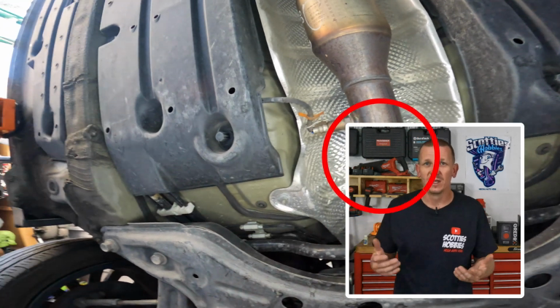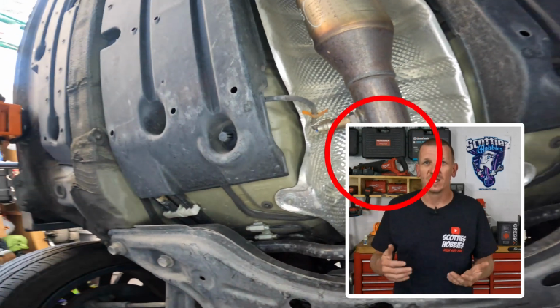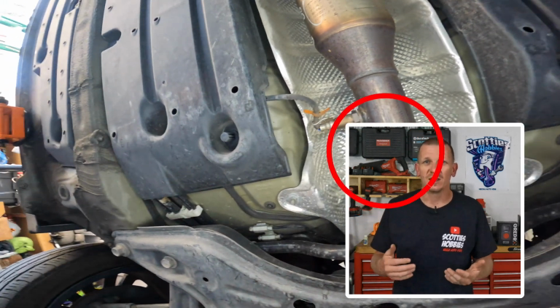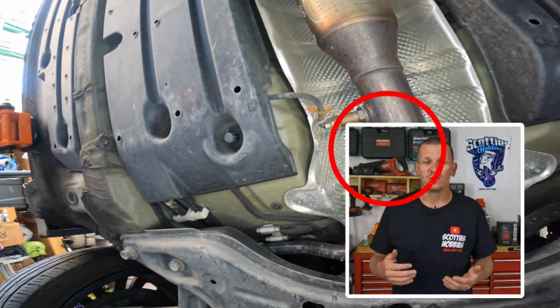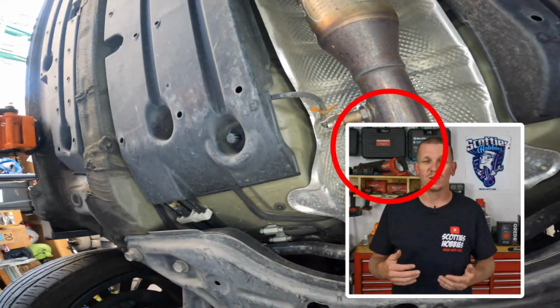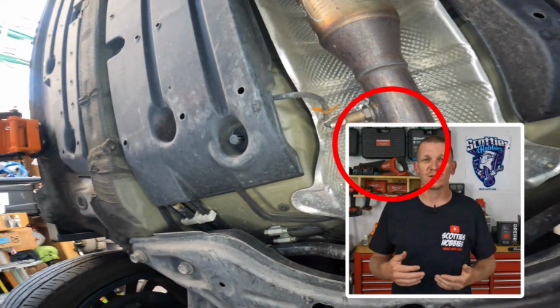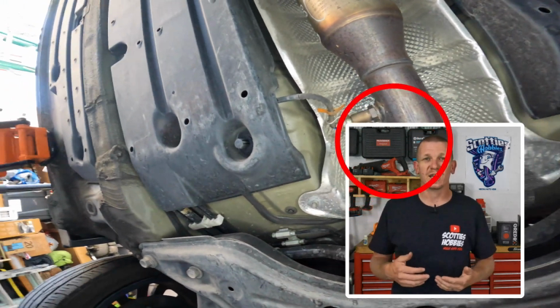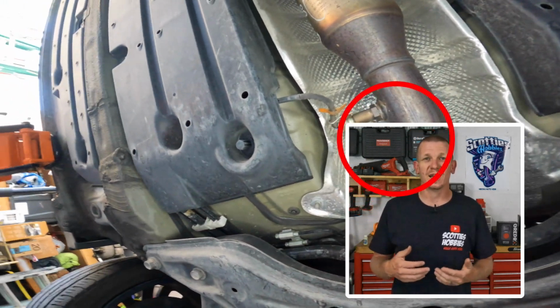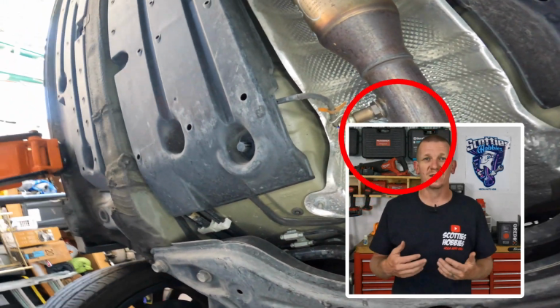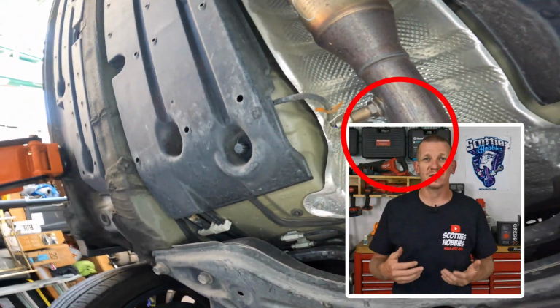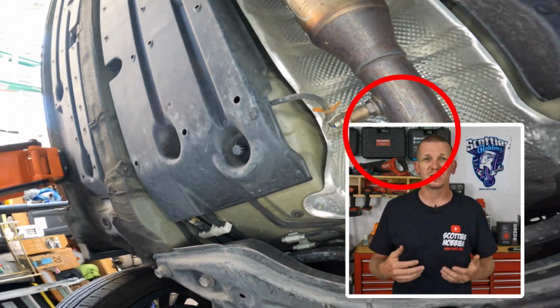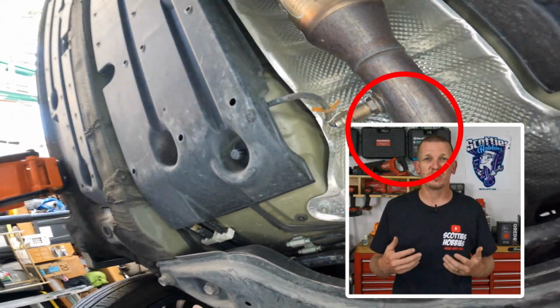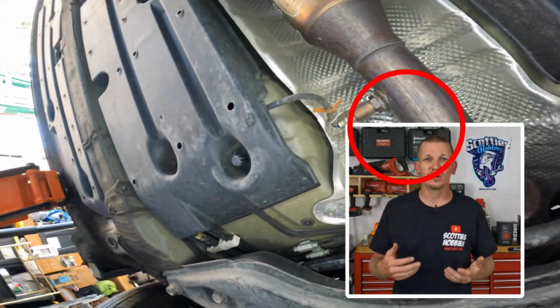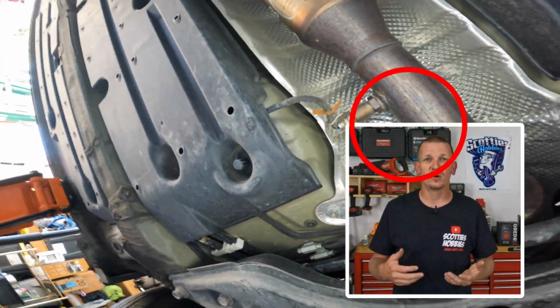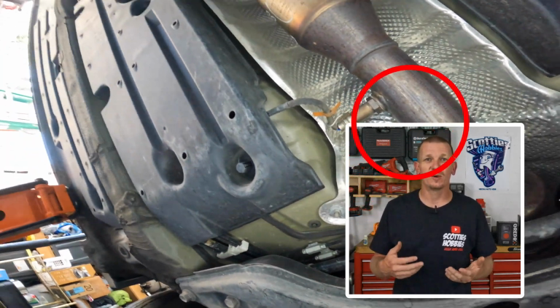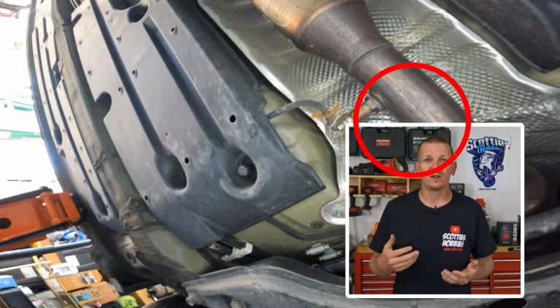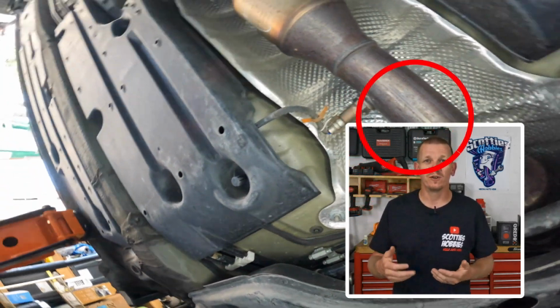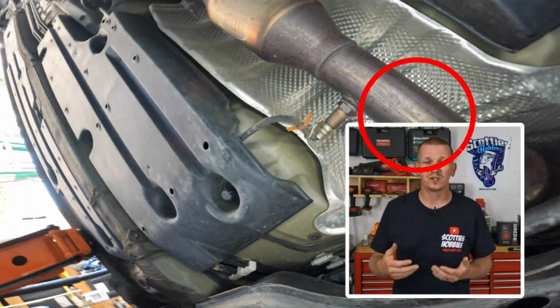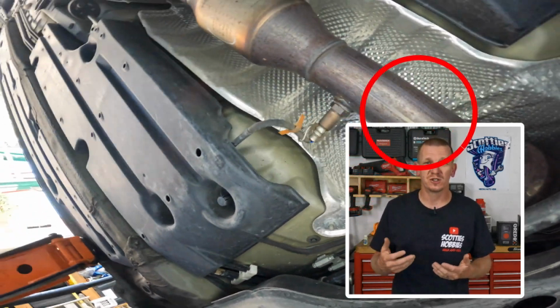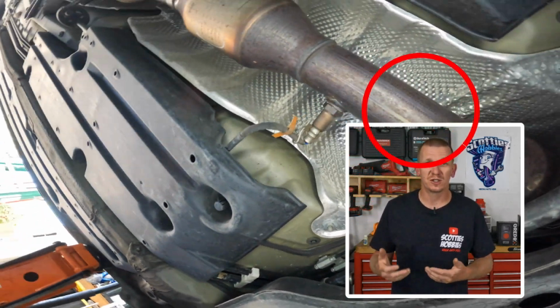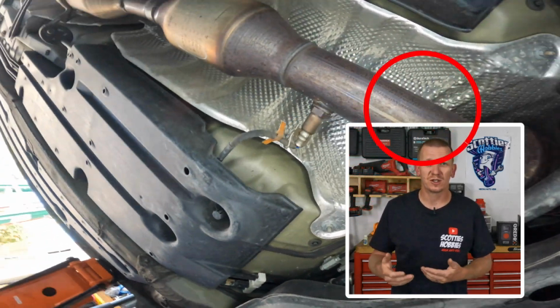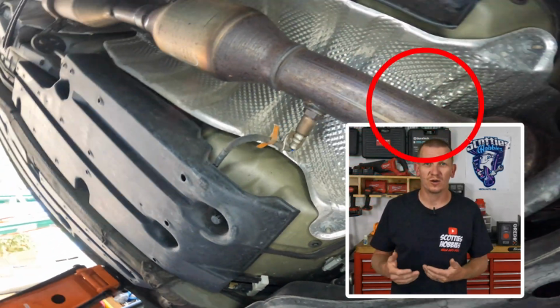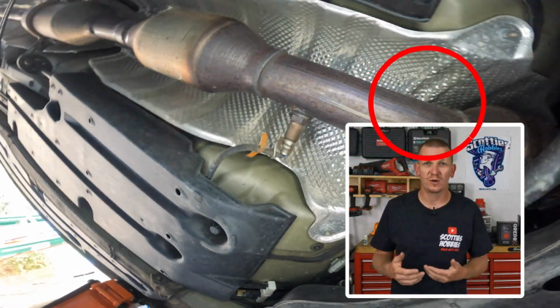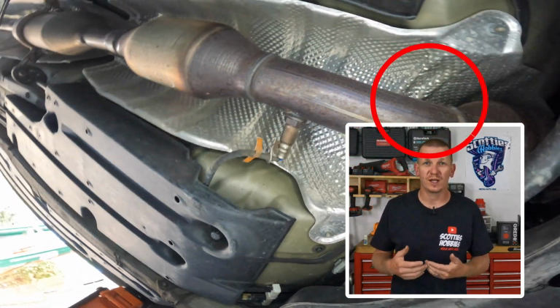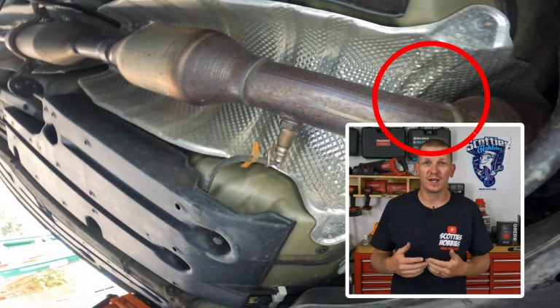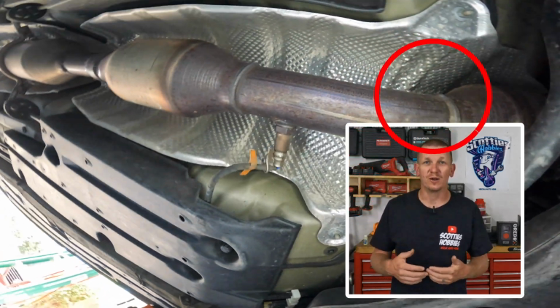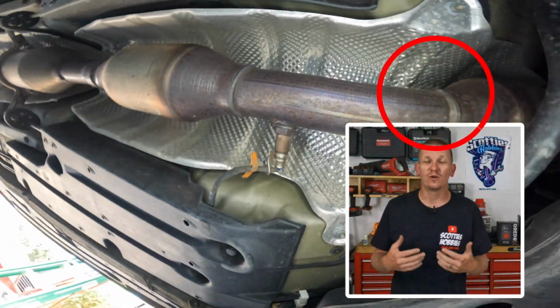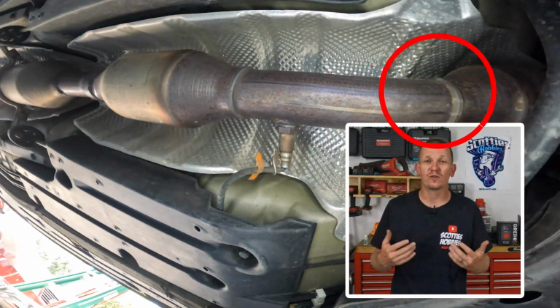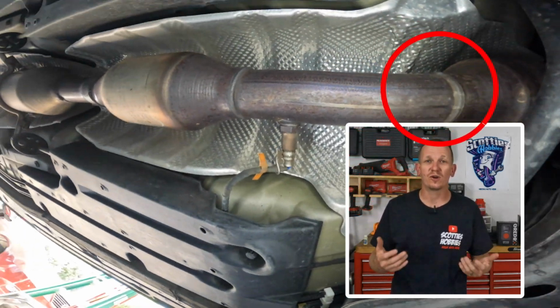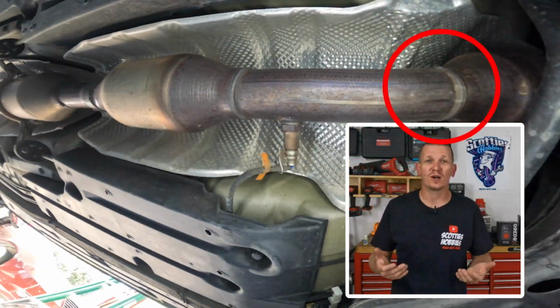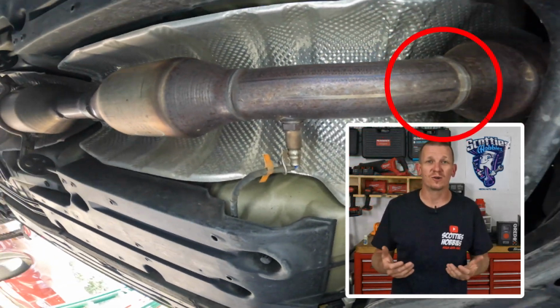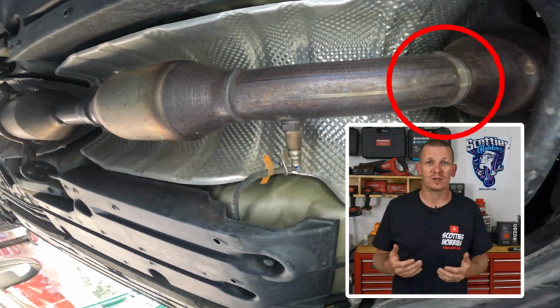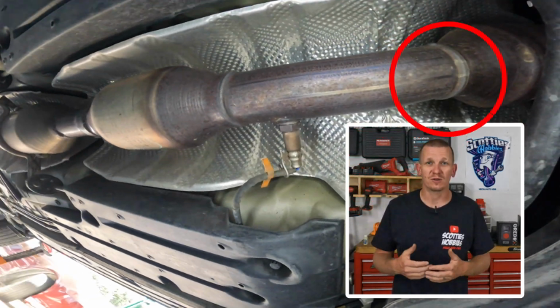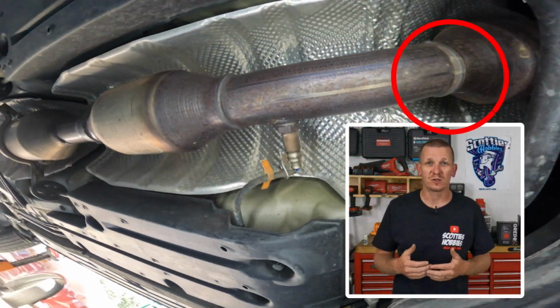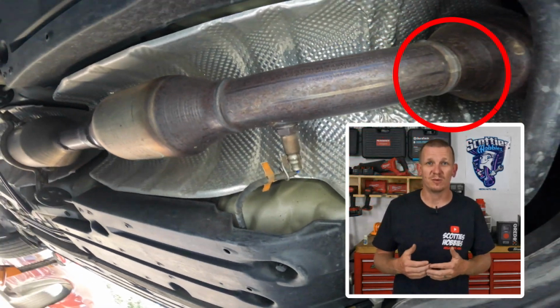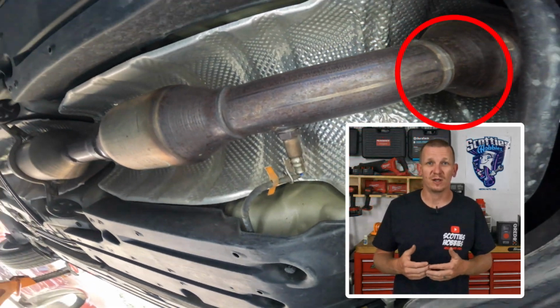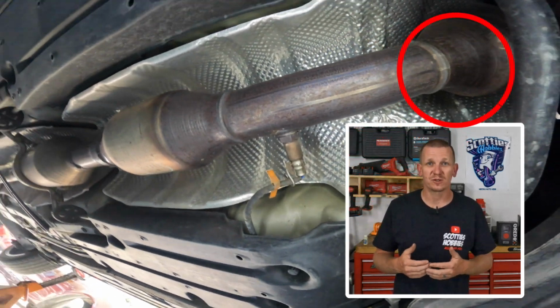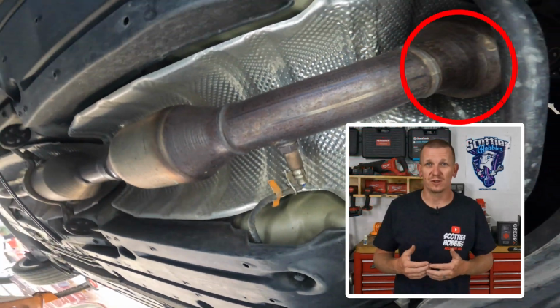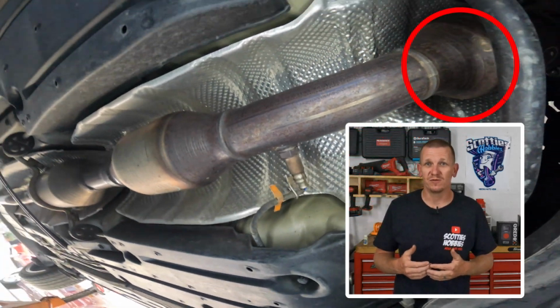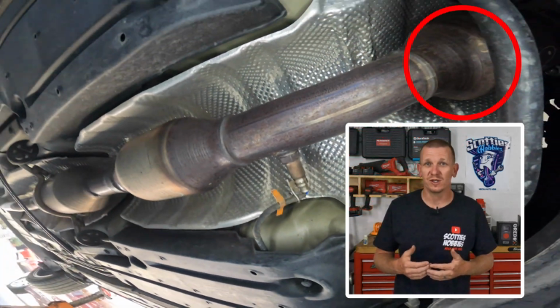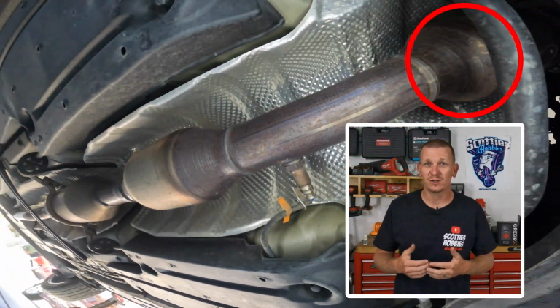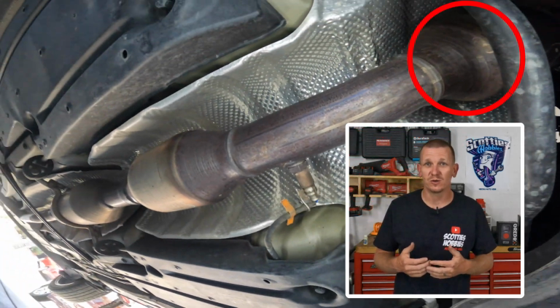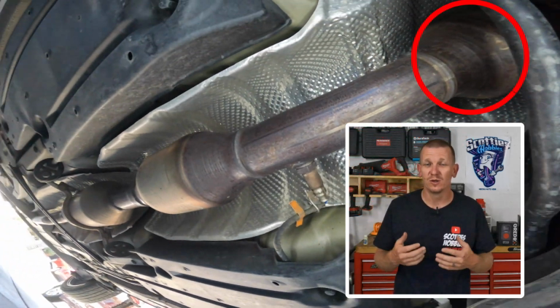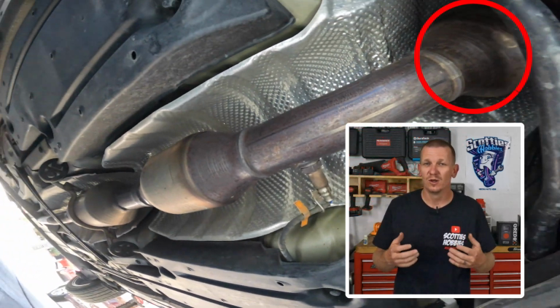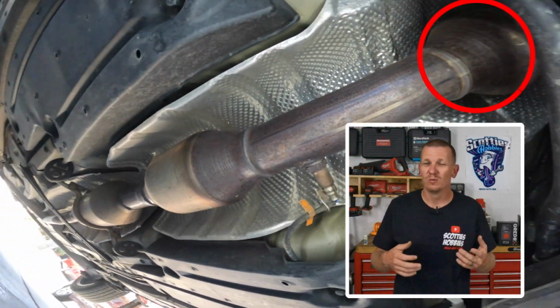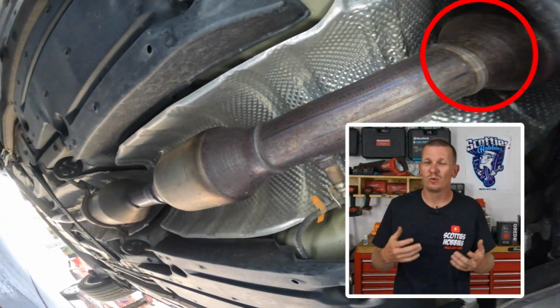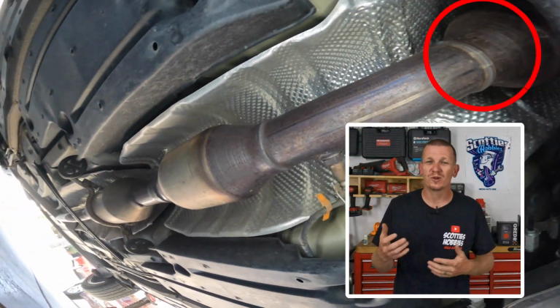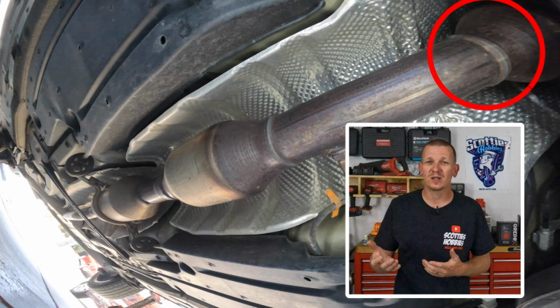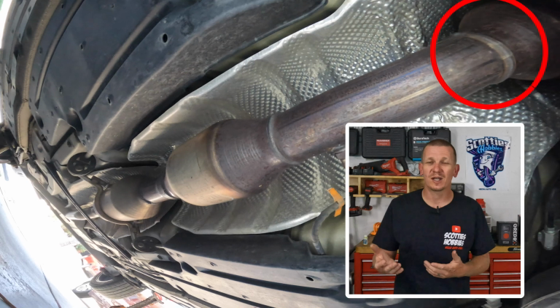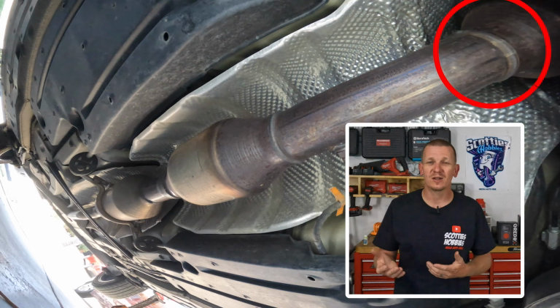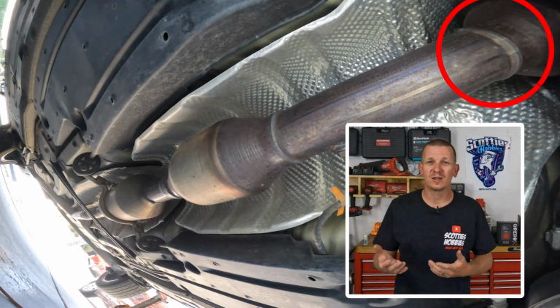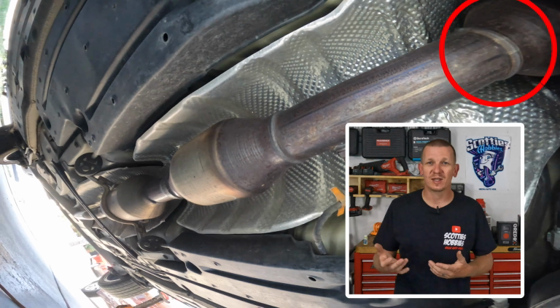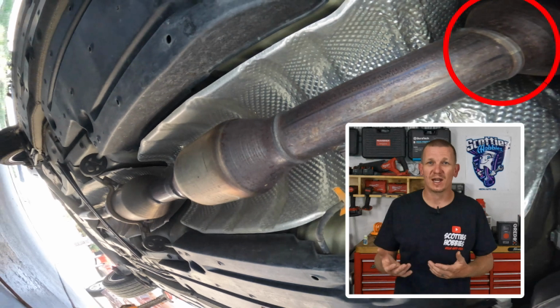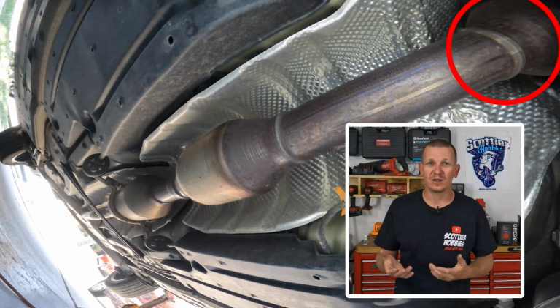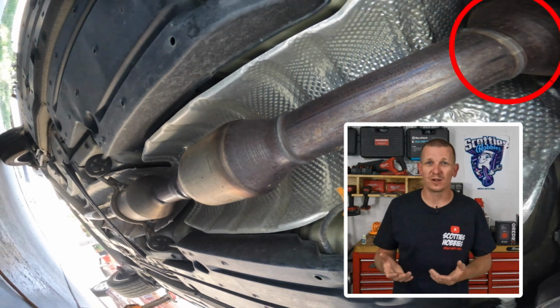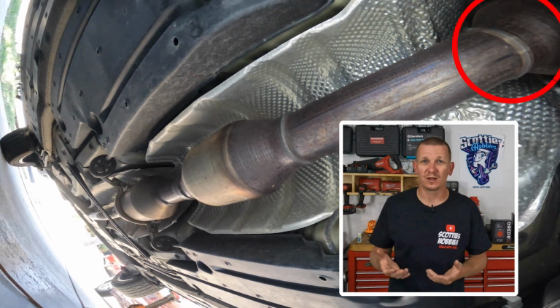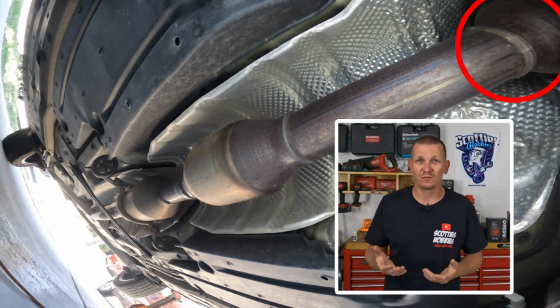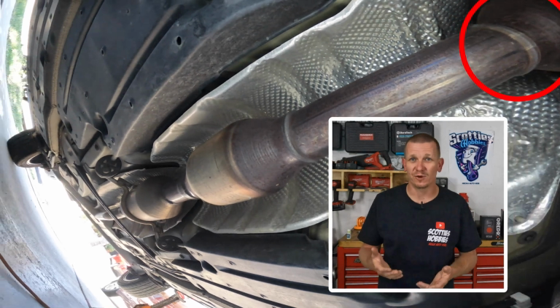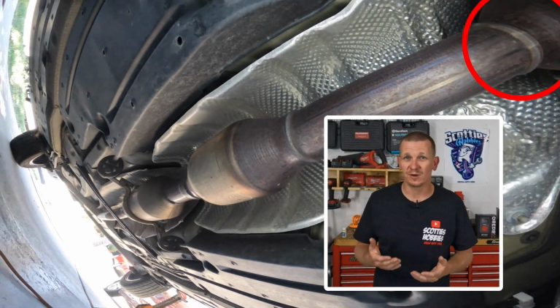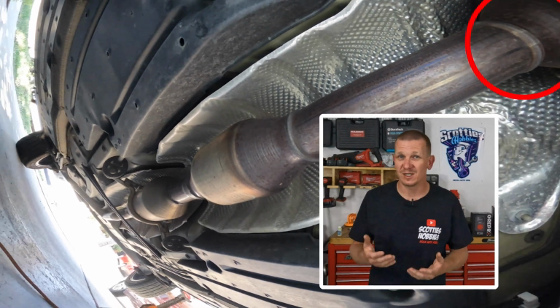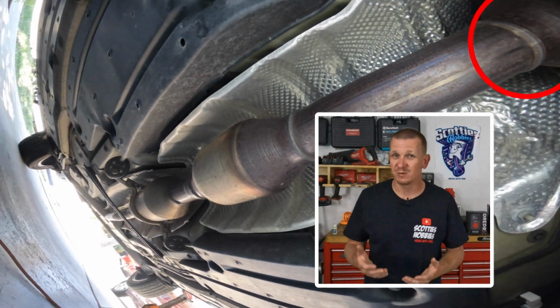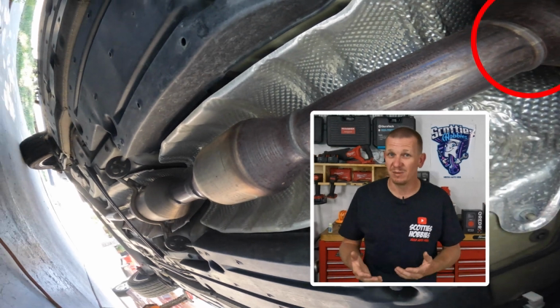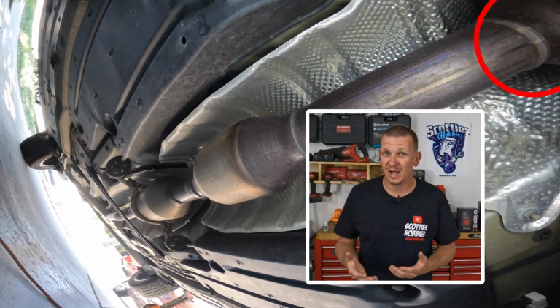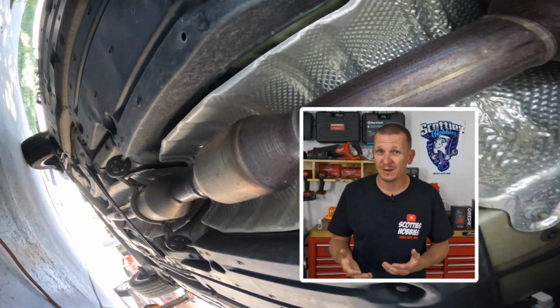If you have a catalyst below efficiency code and over 100,000 miles on the vehicle, more than likely the catalytic converter is bad.